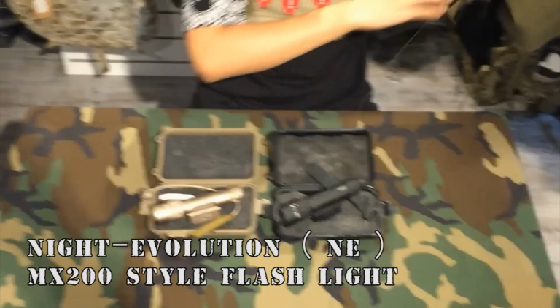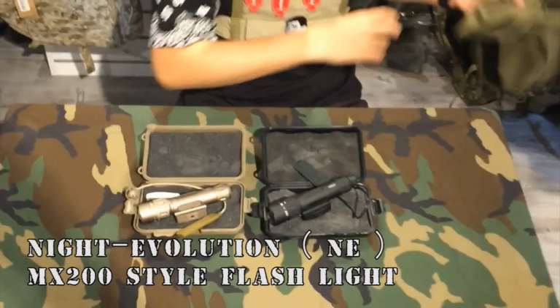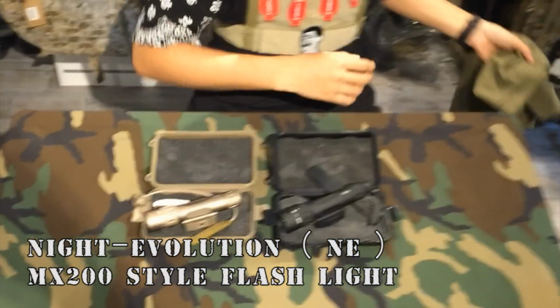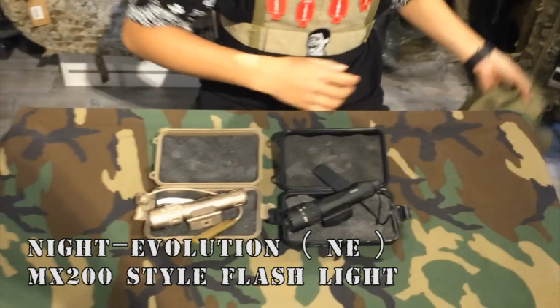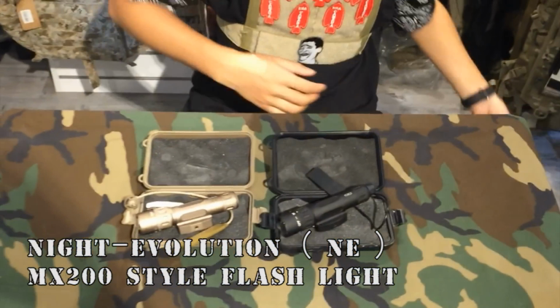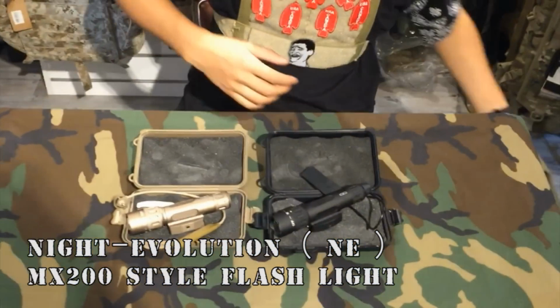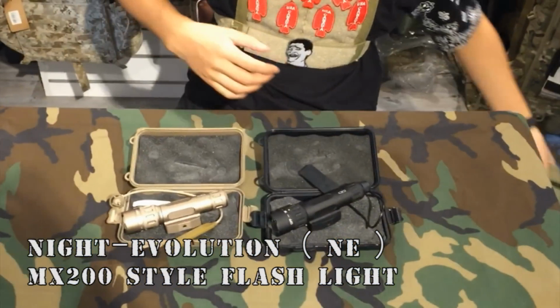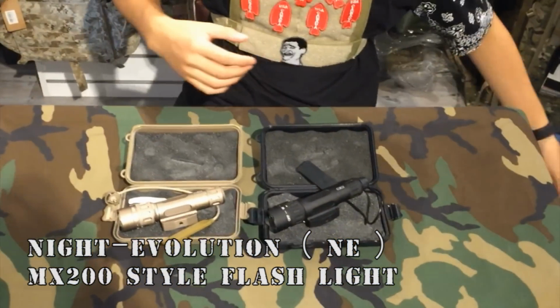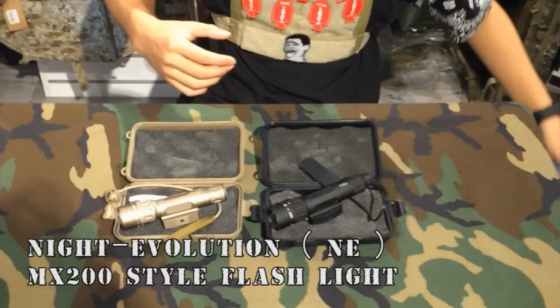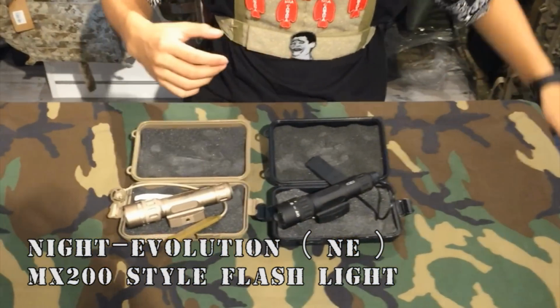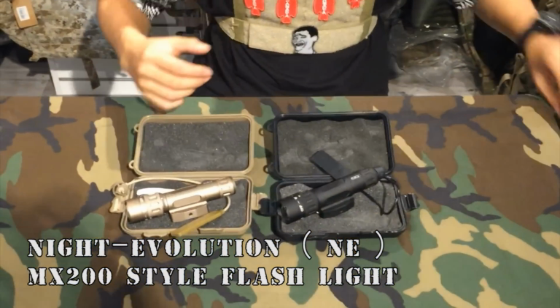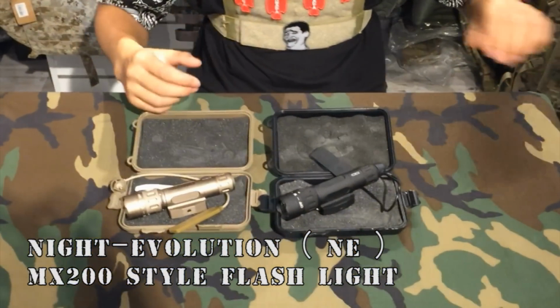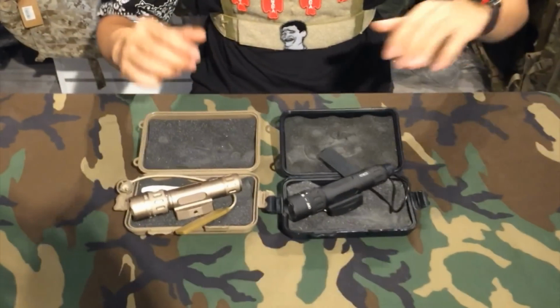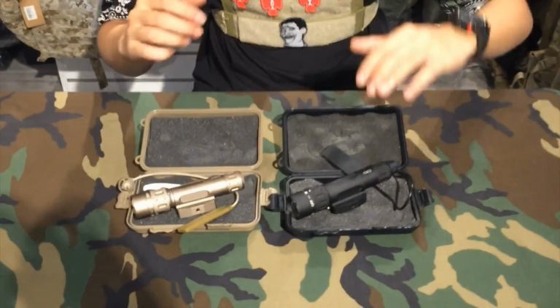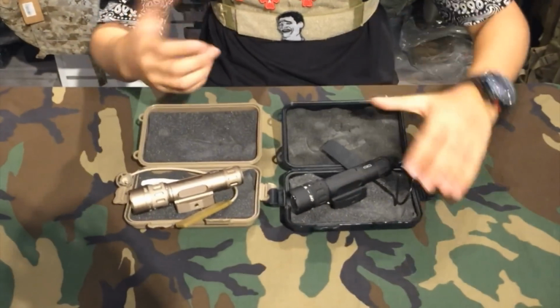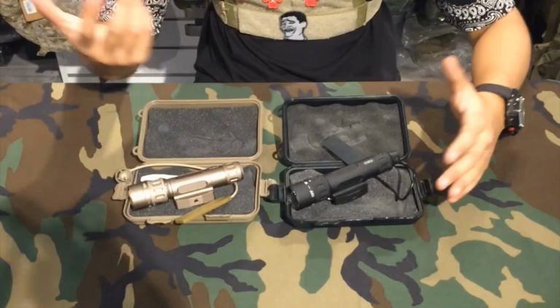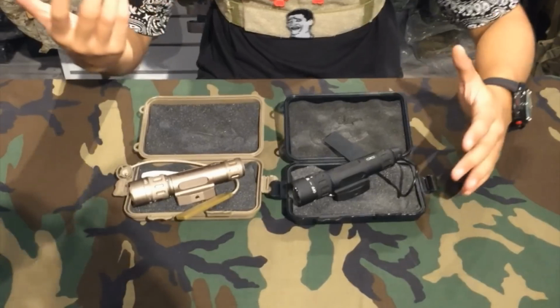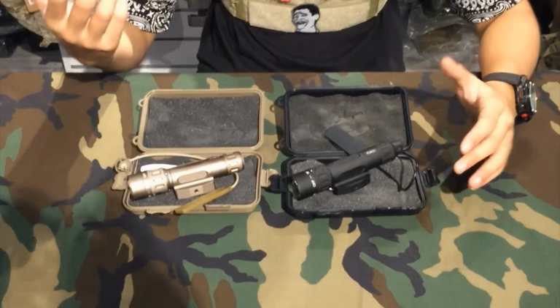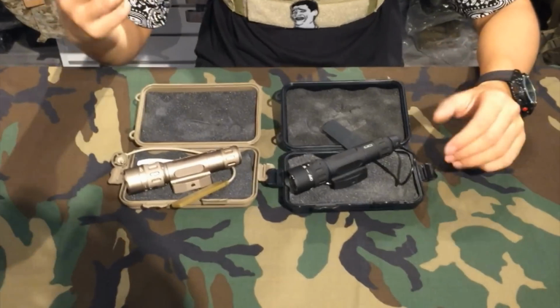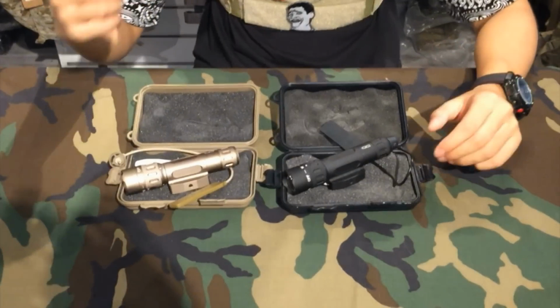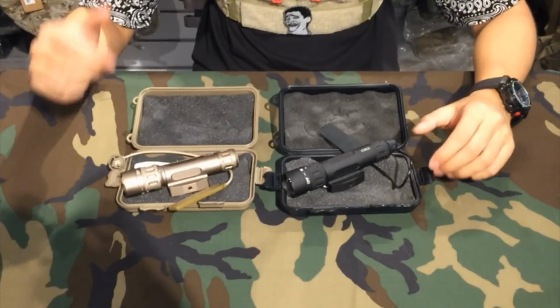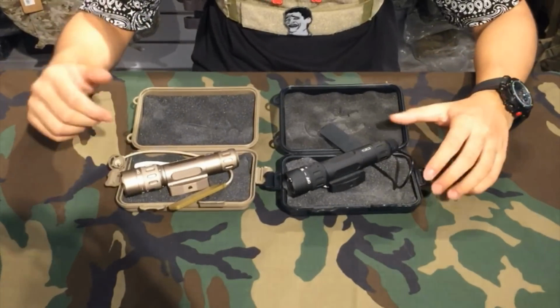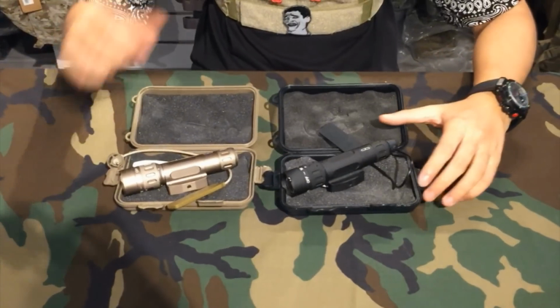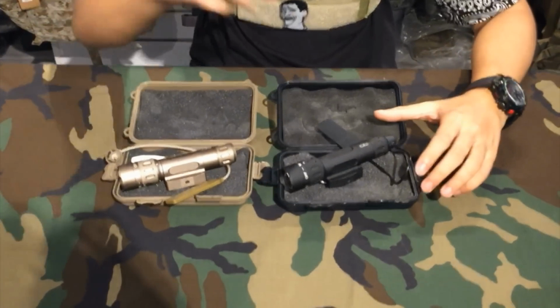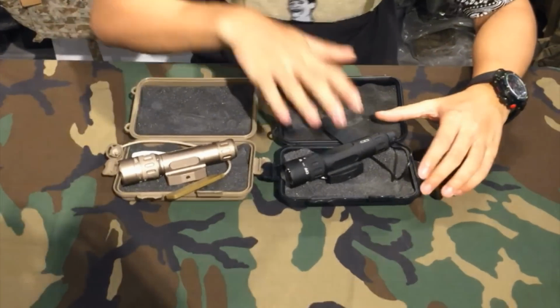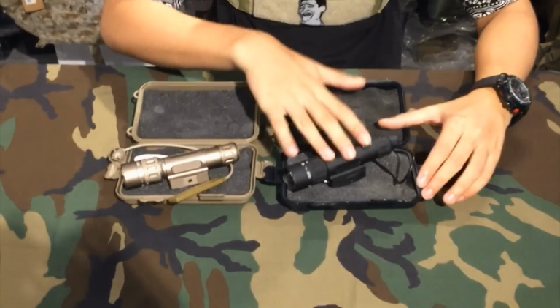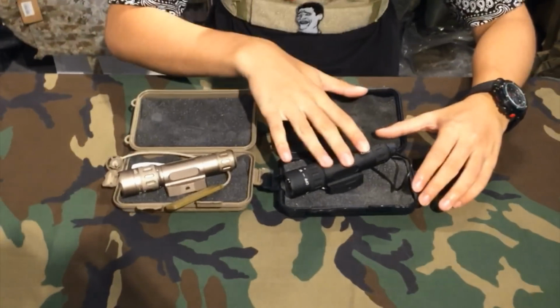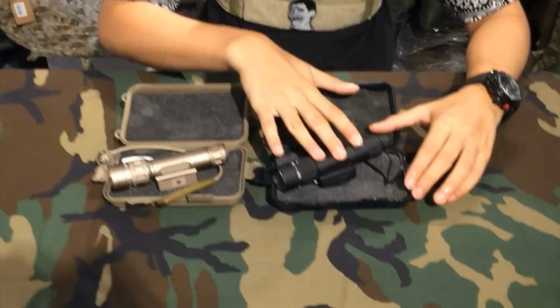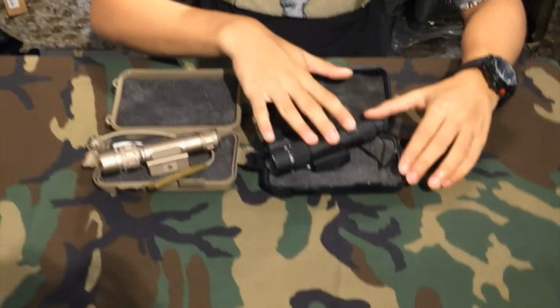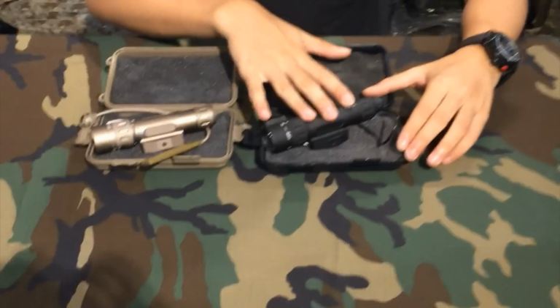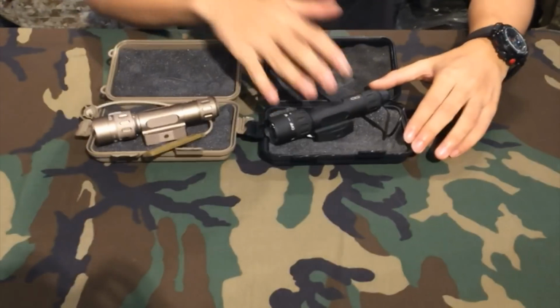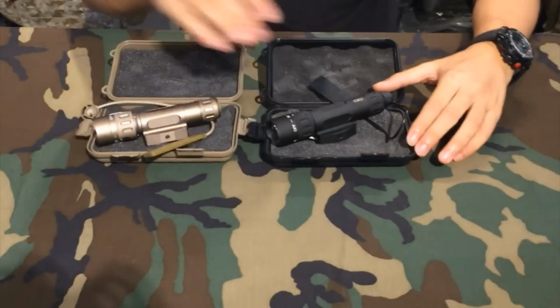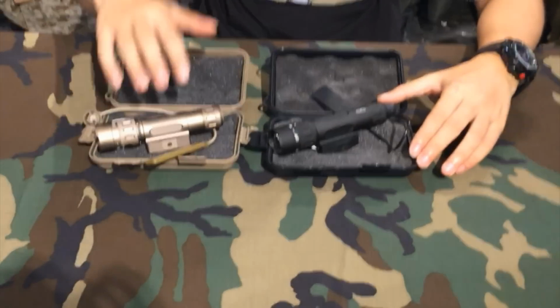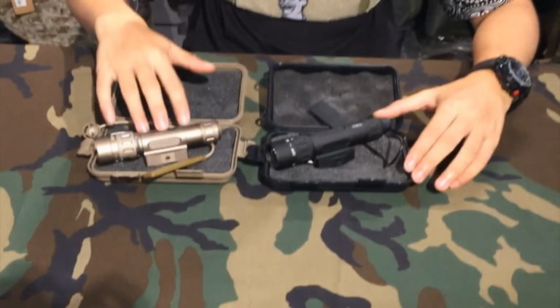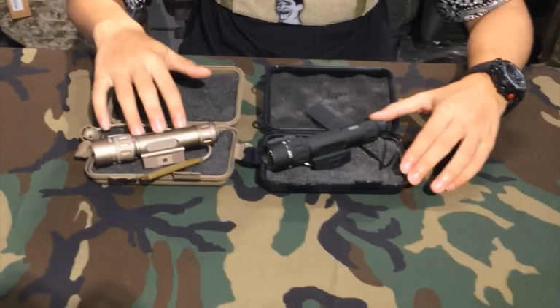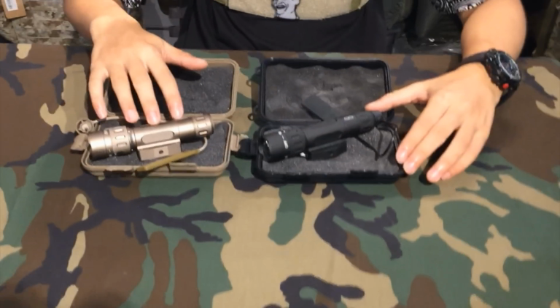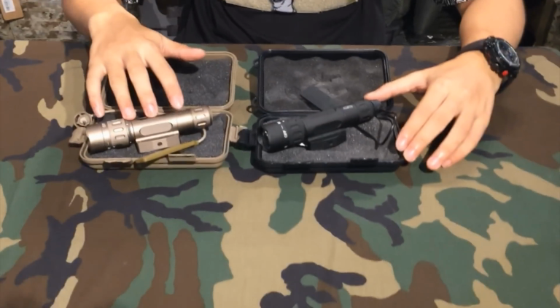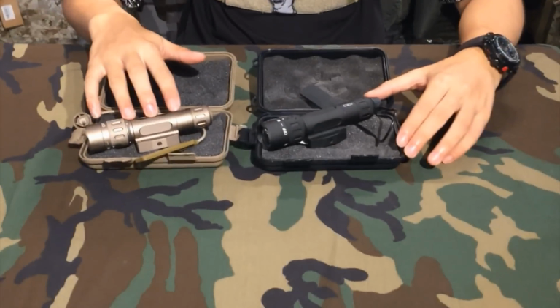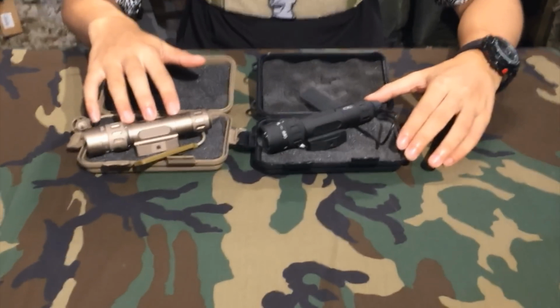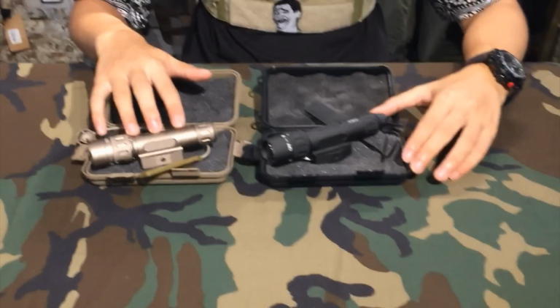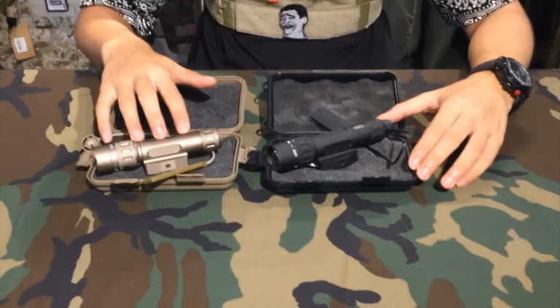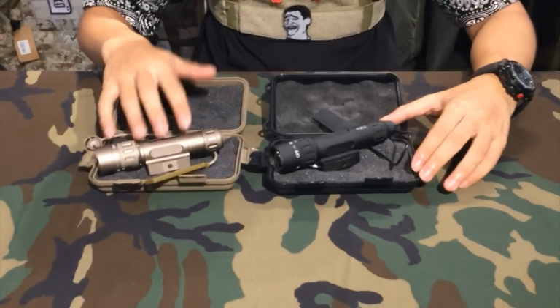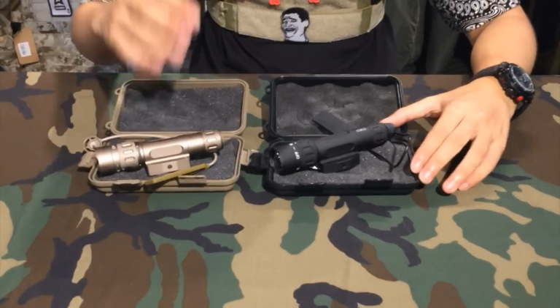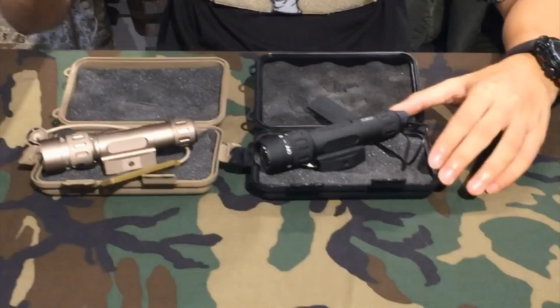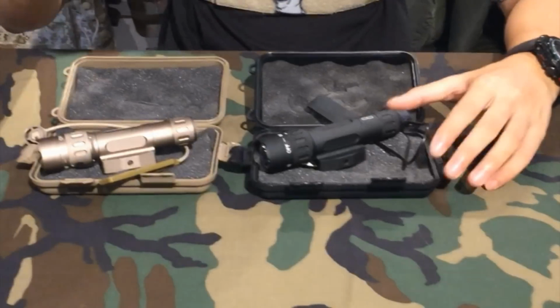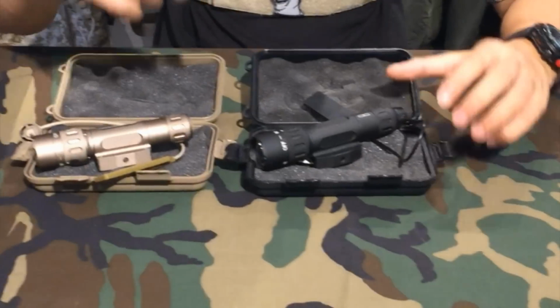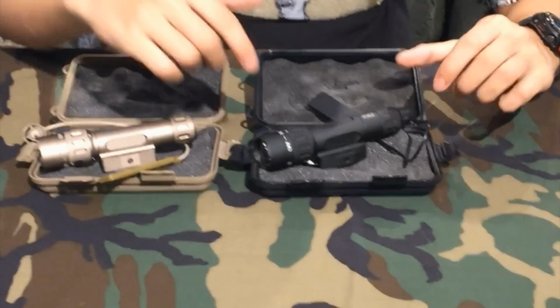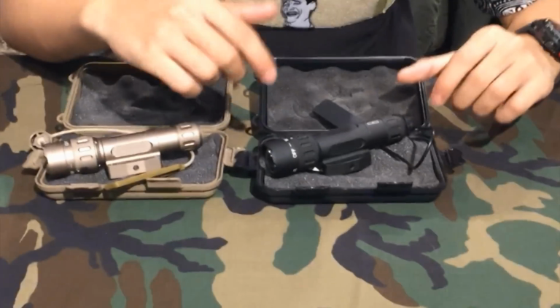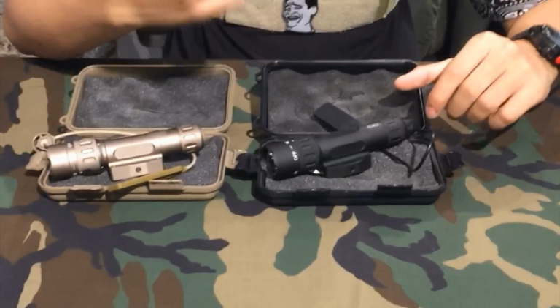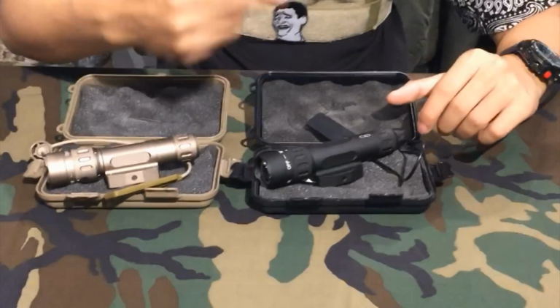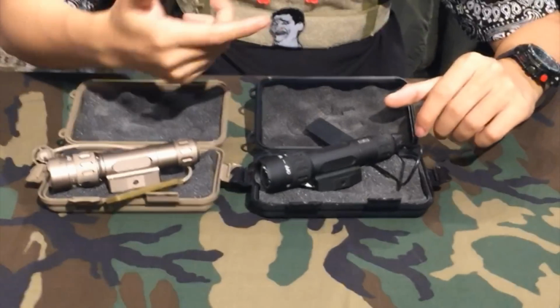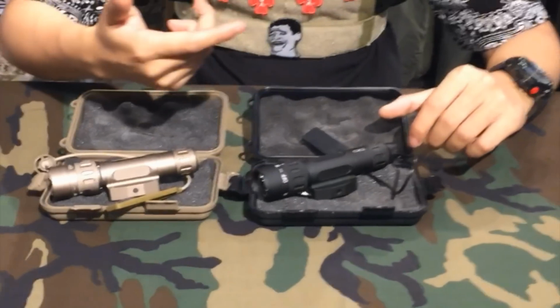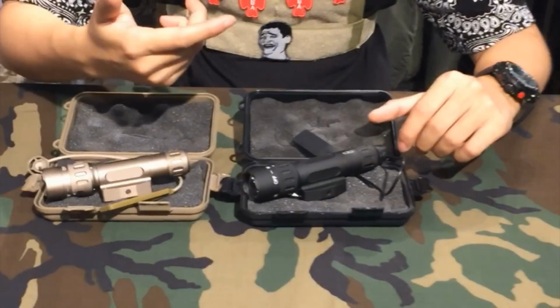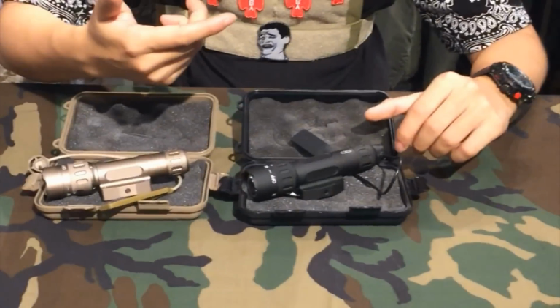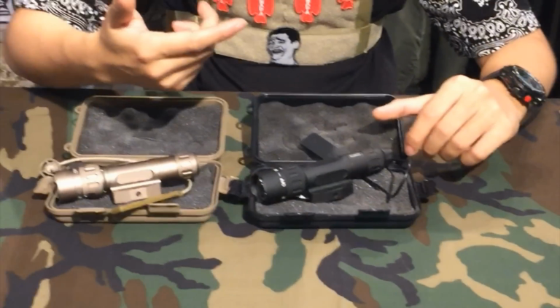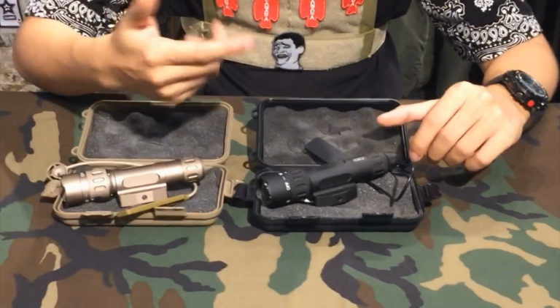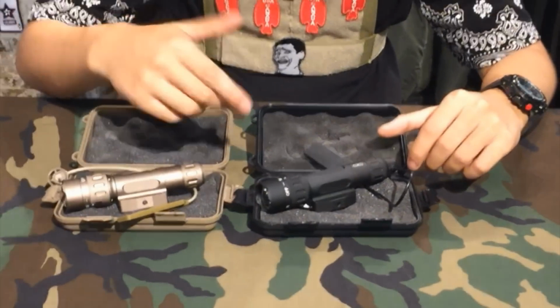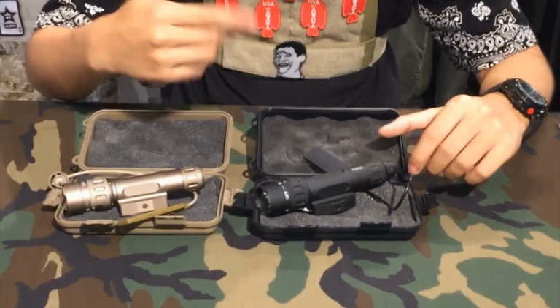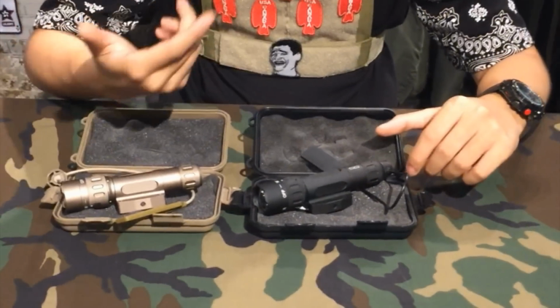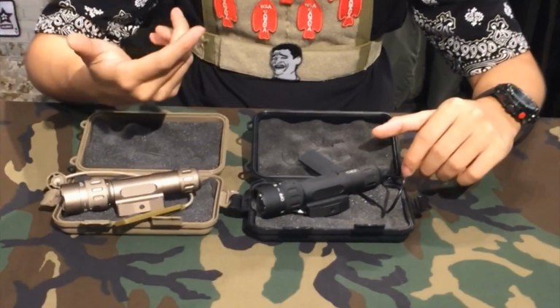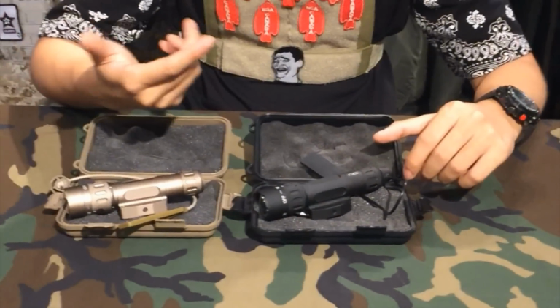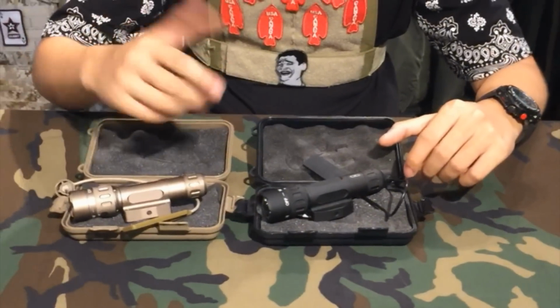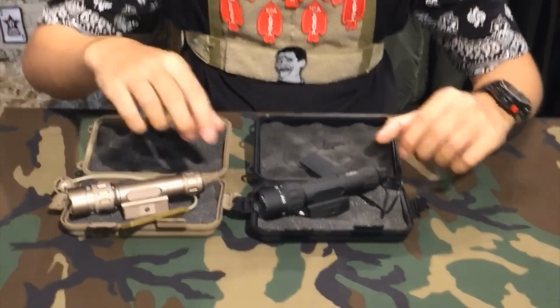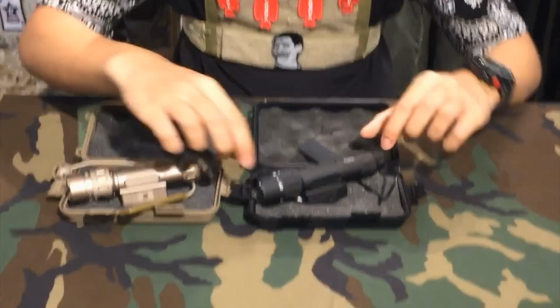Let's see this tactical light. It comes in a black color and a FDE color, and I'm going to show you the black color first.